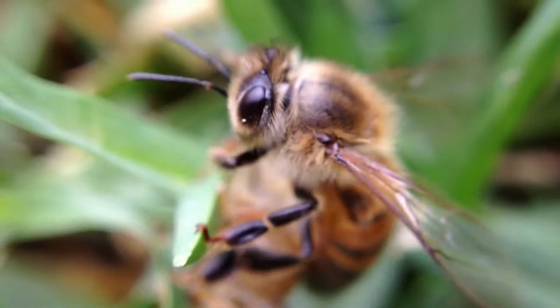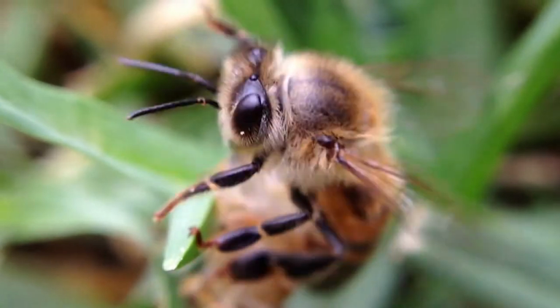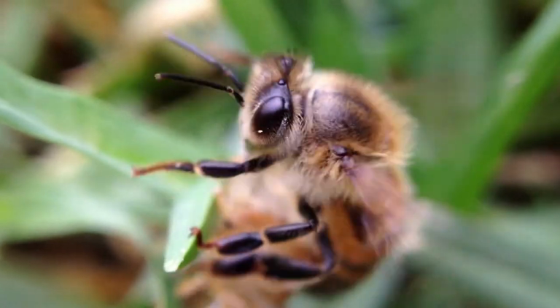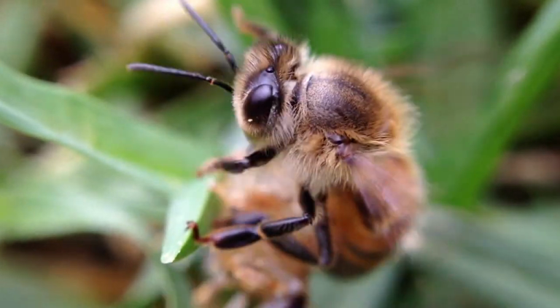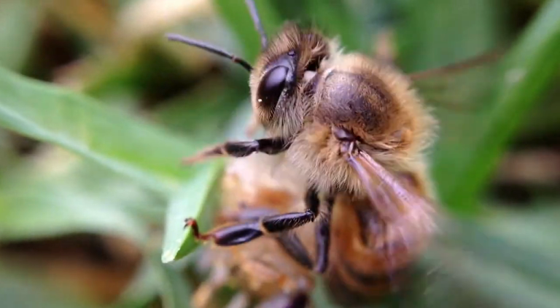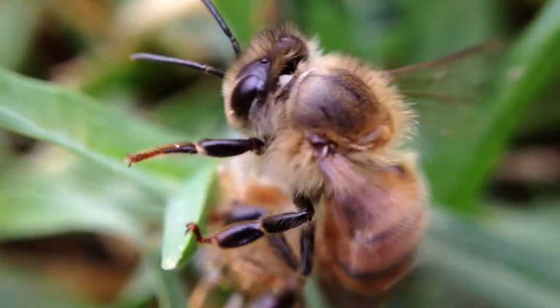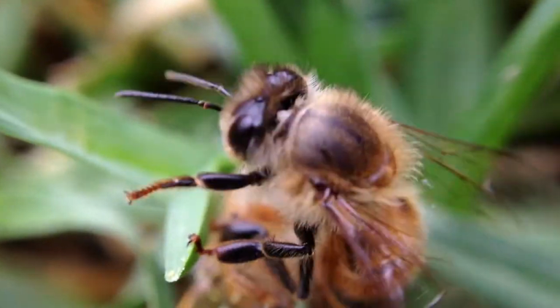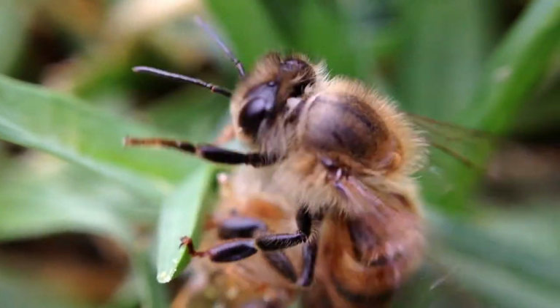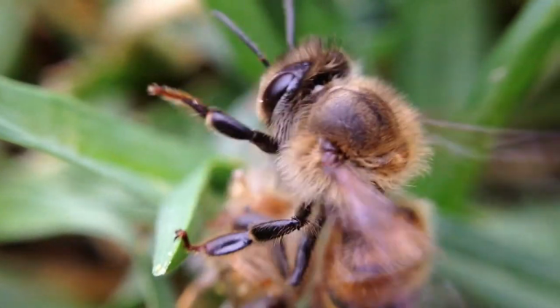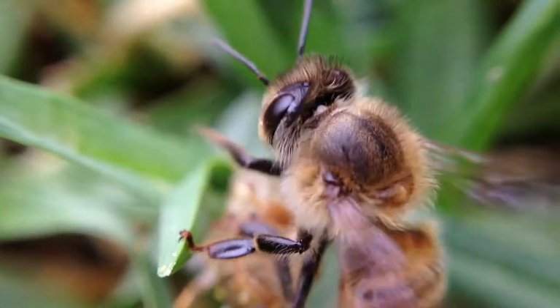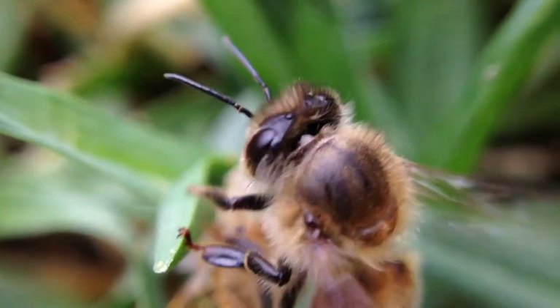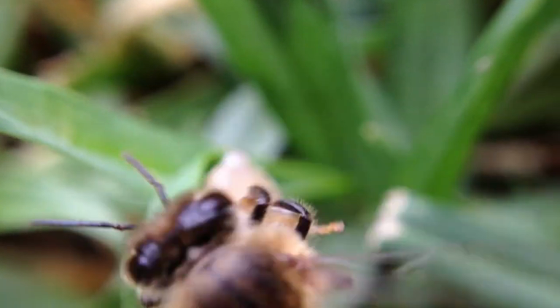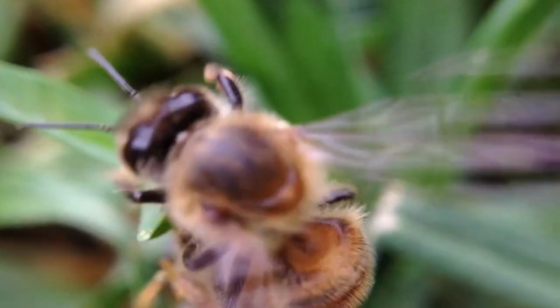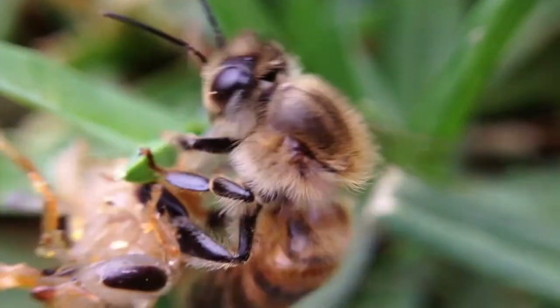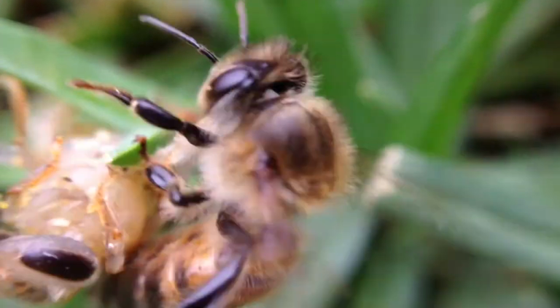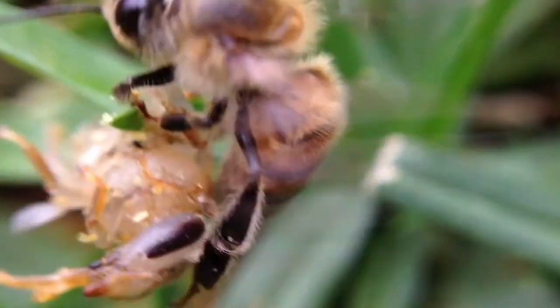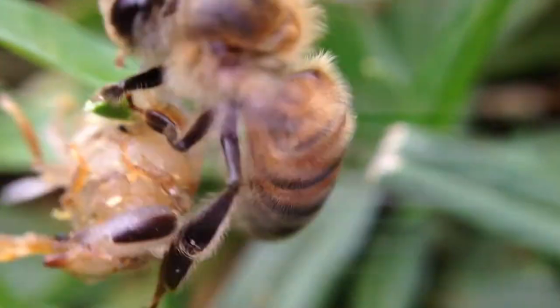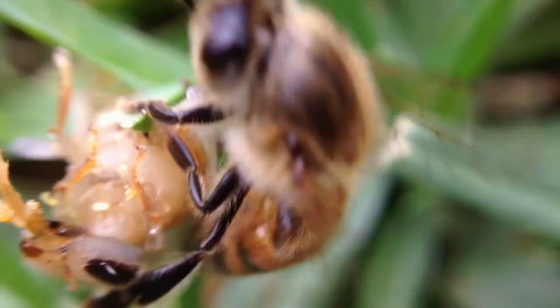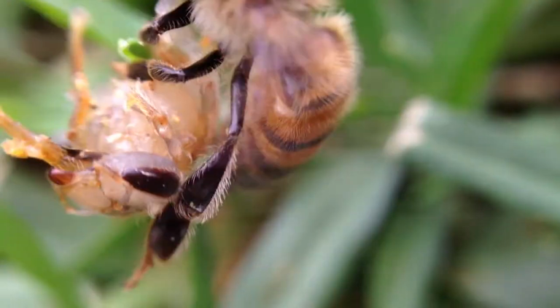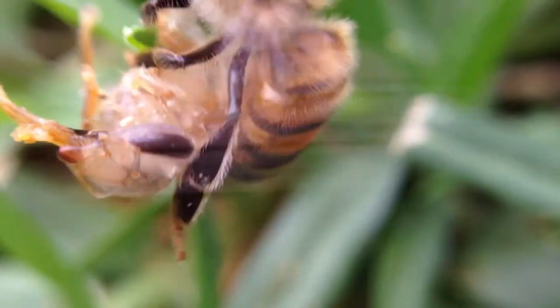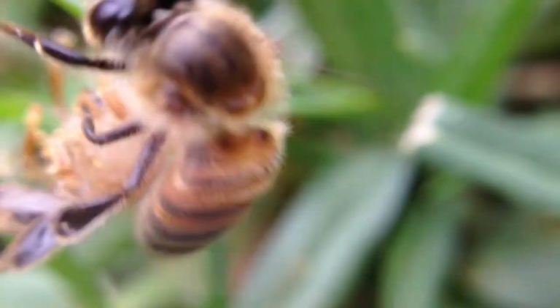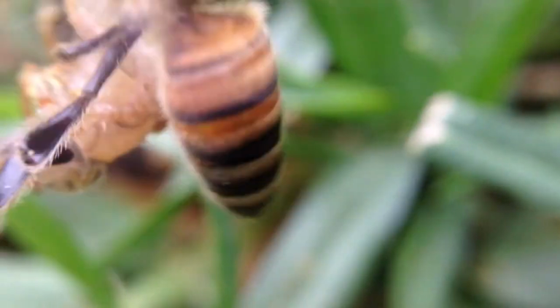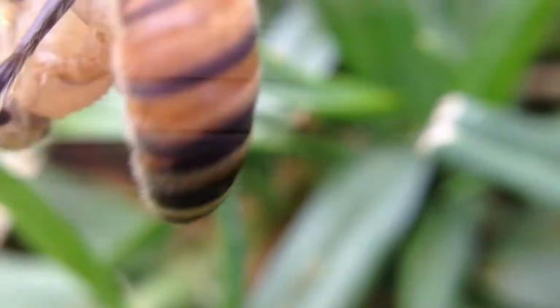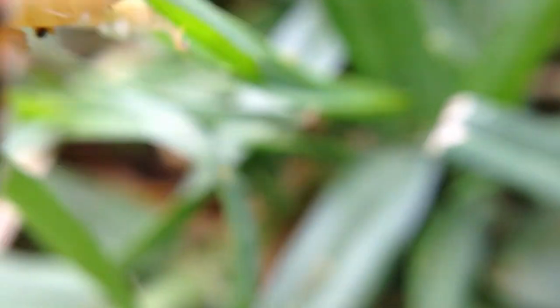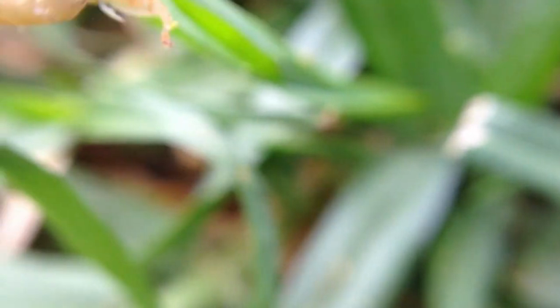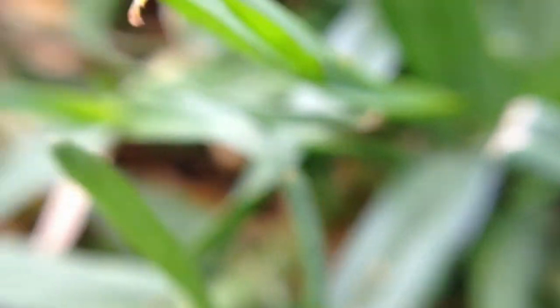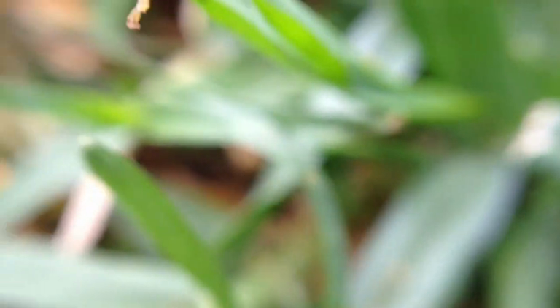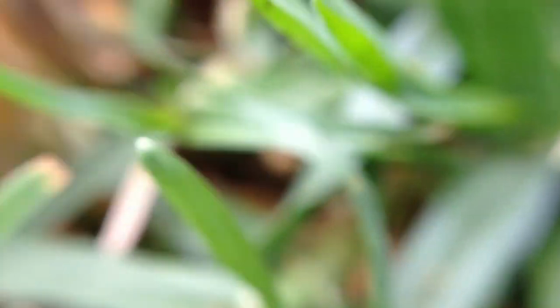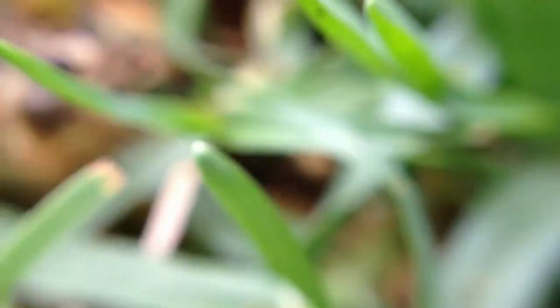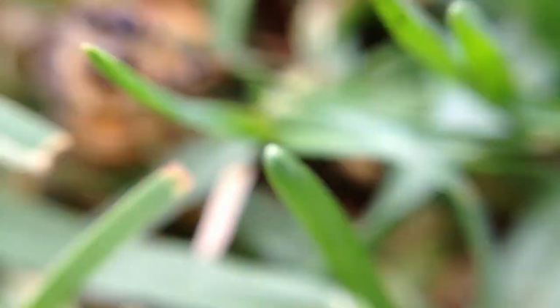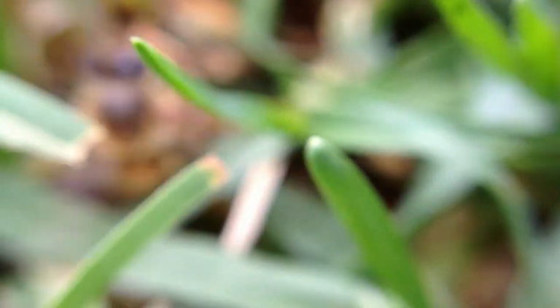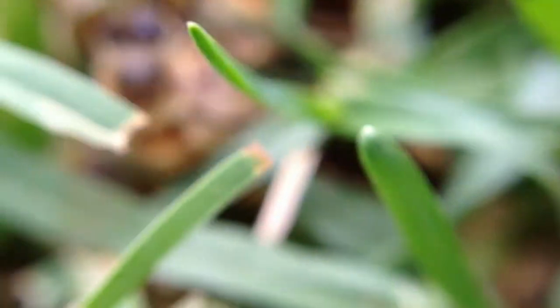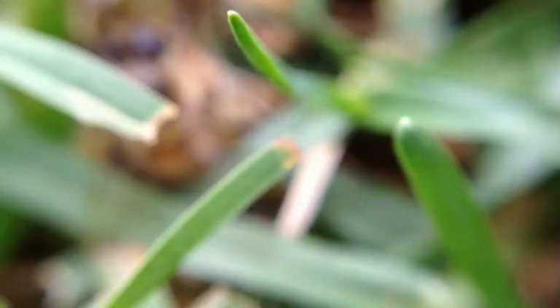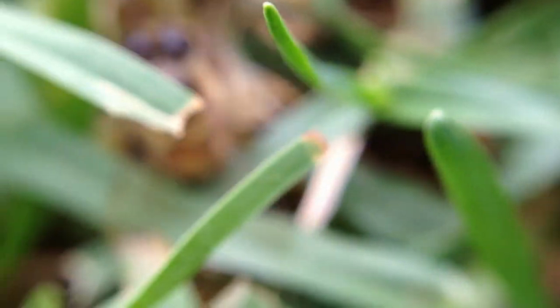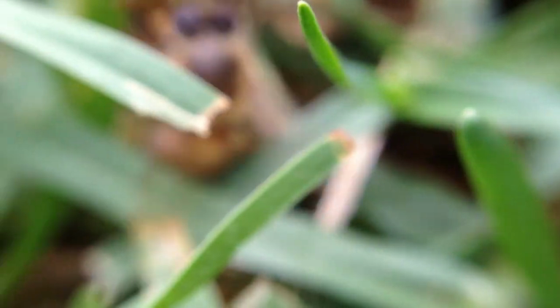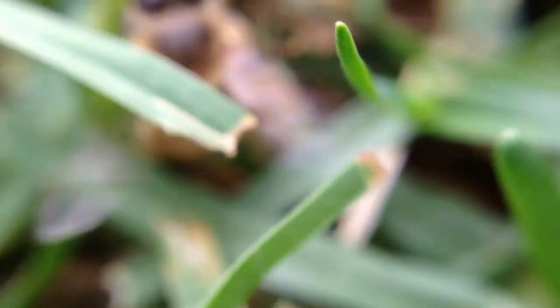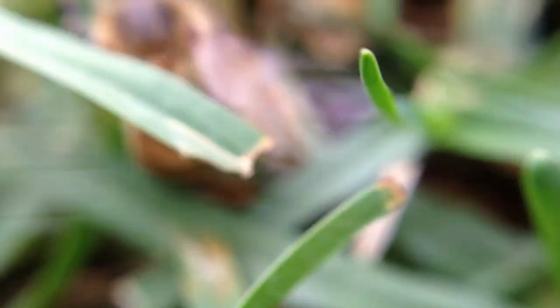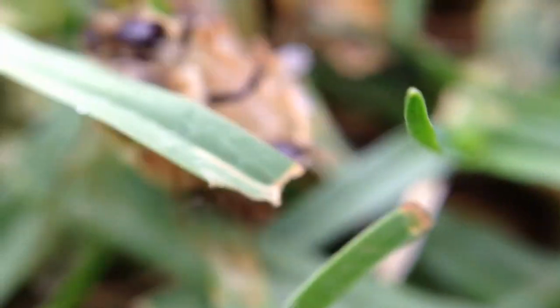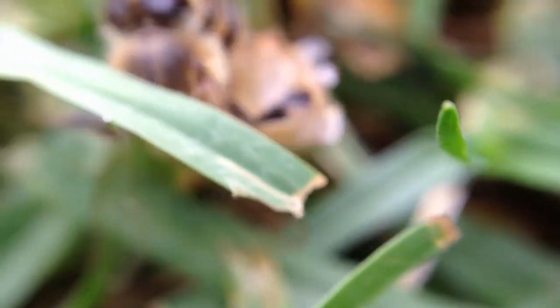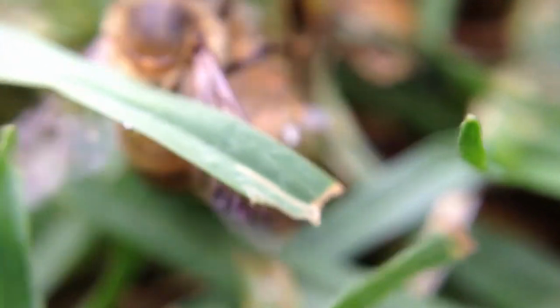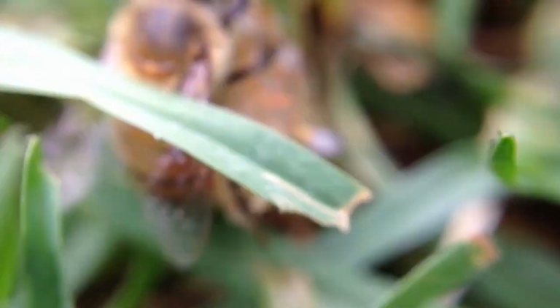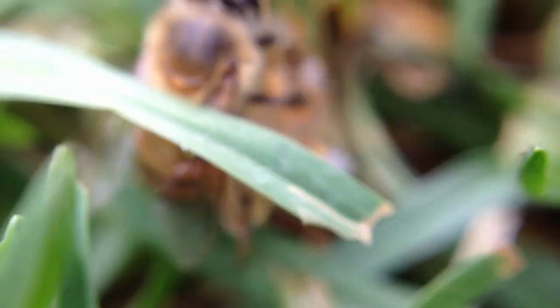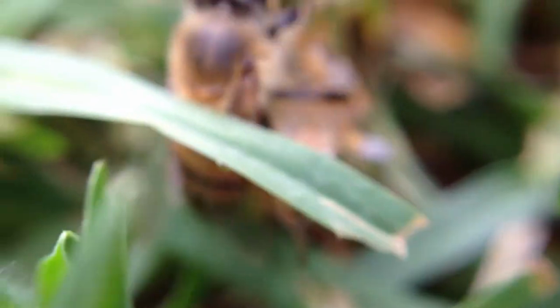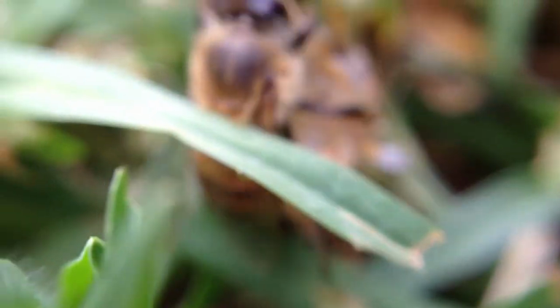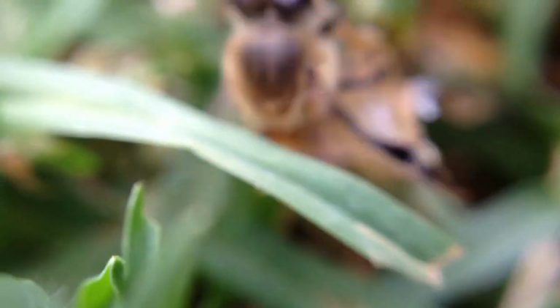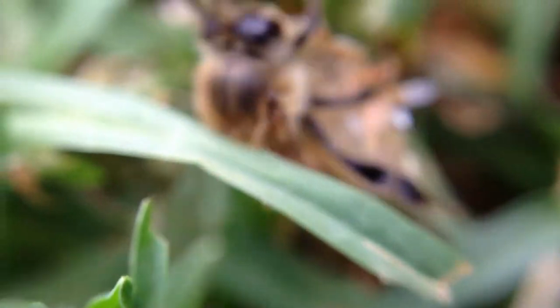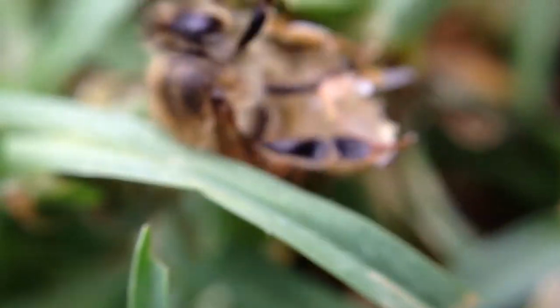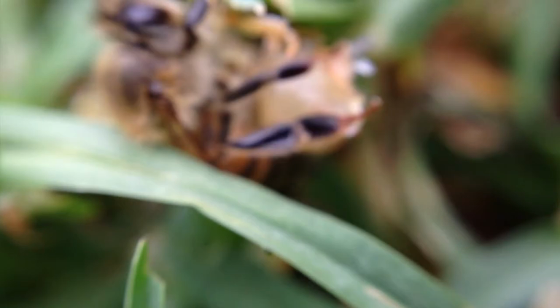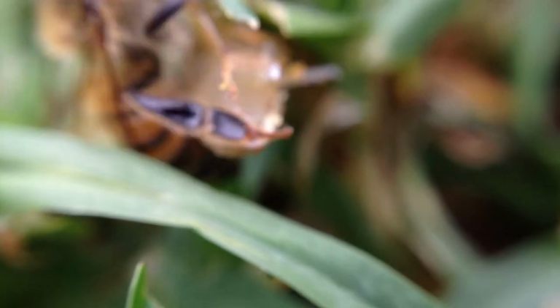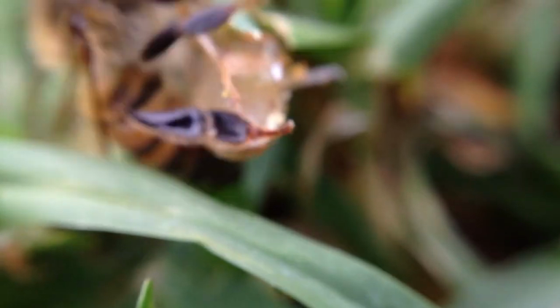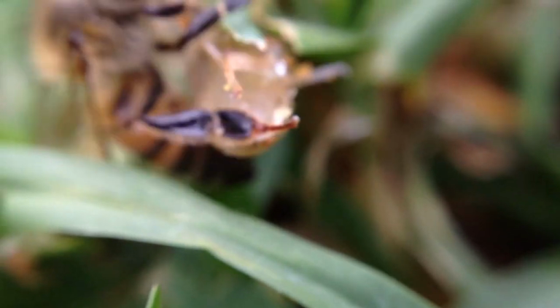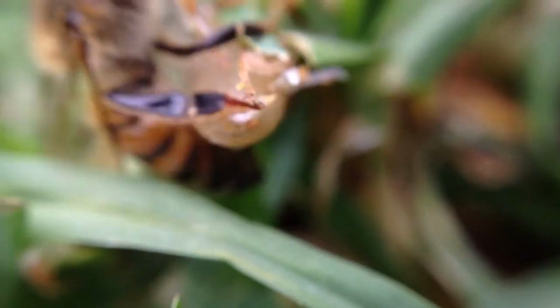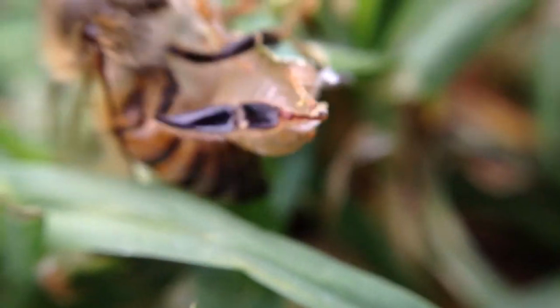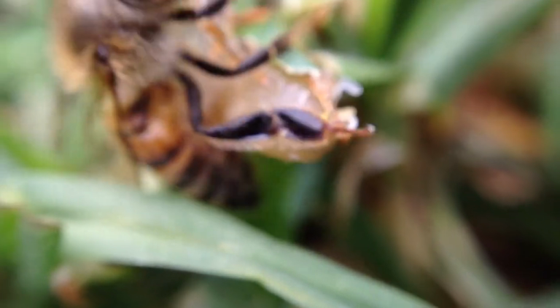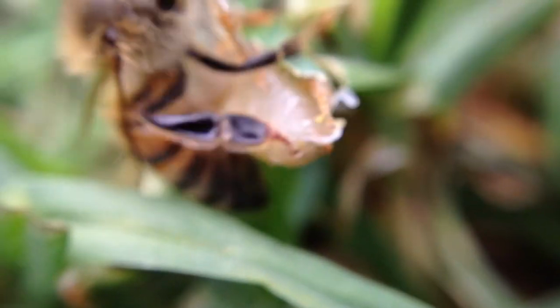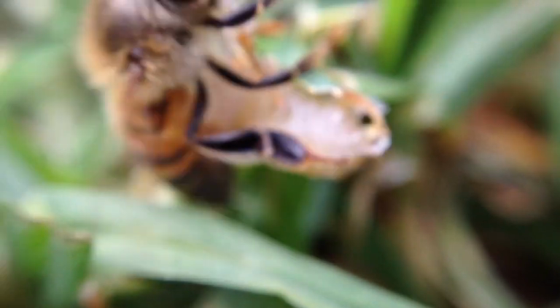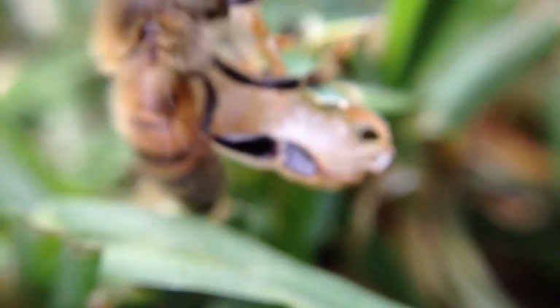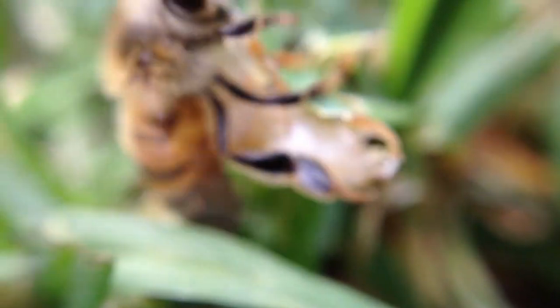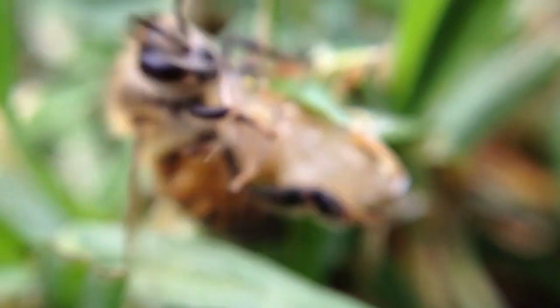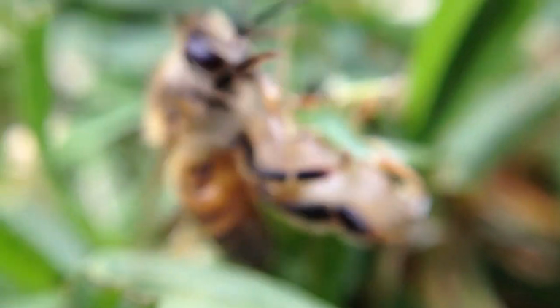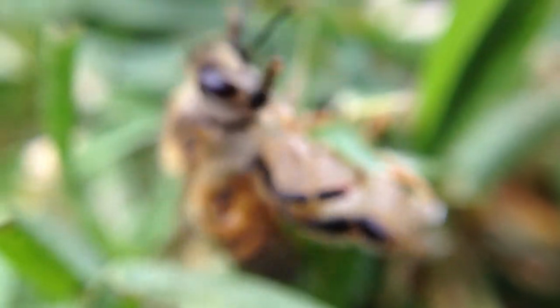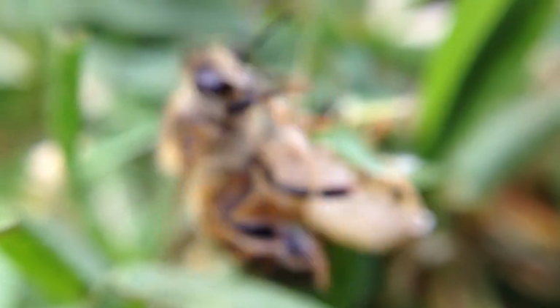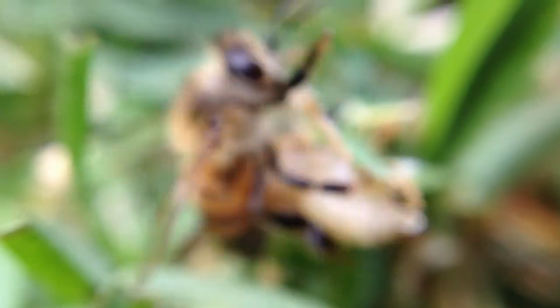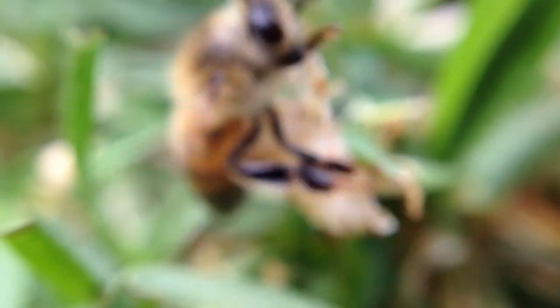If the bees need to carry heavy loads, they simply arc their wings at the end of each flap cycle, increasing their airflow around them.